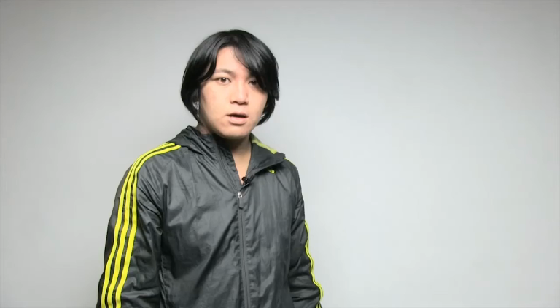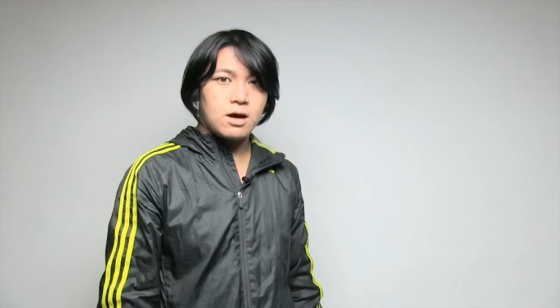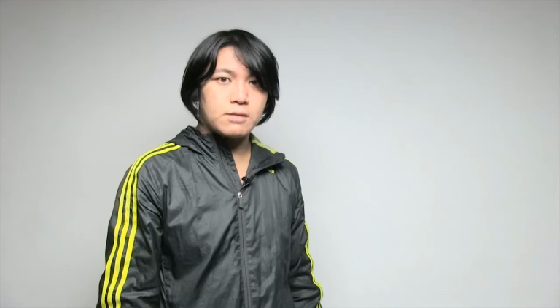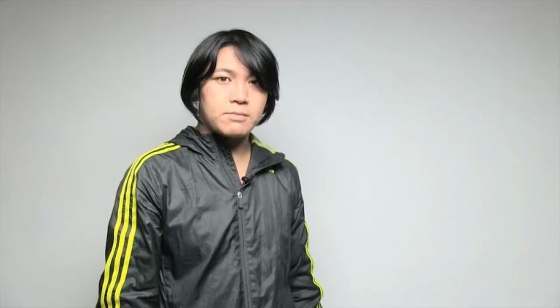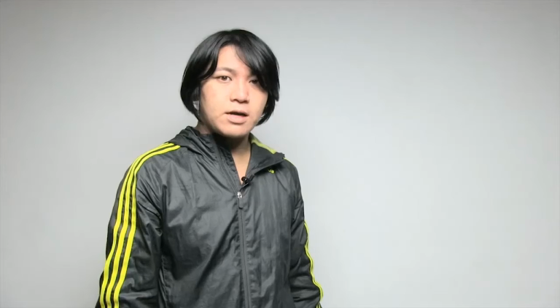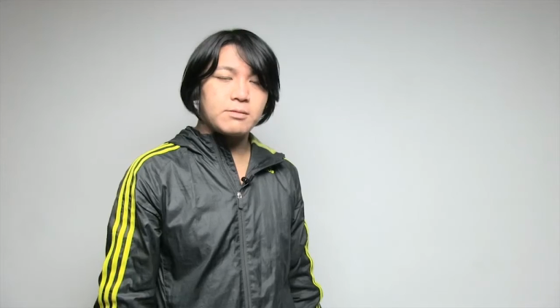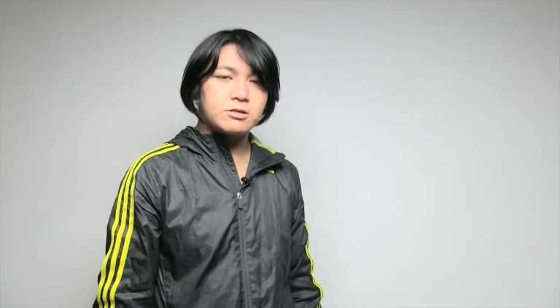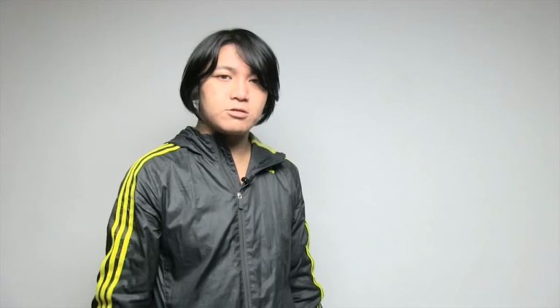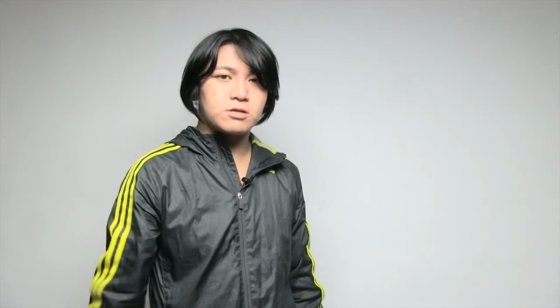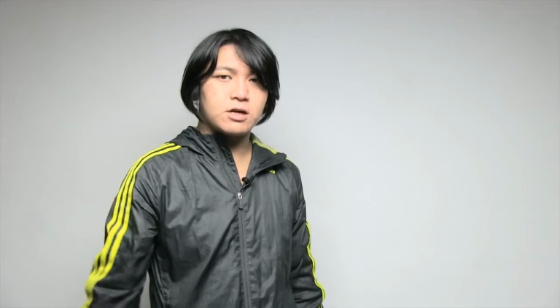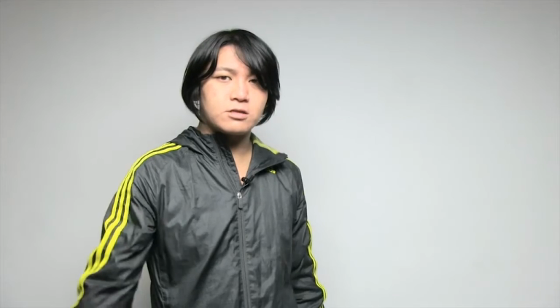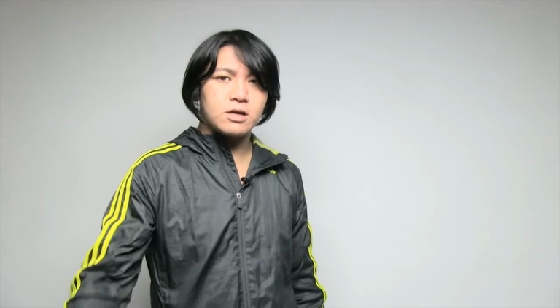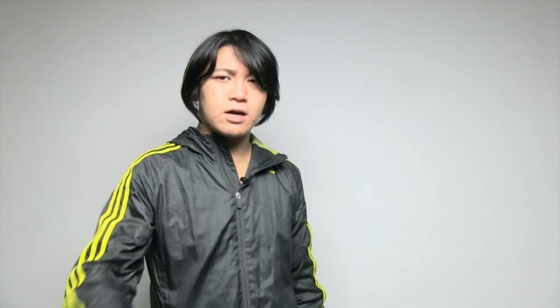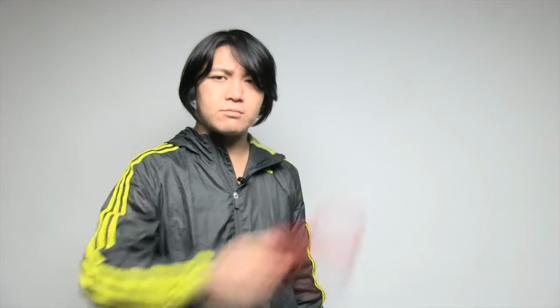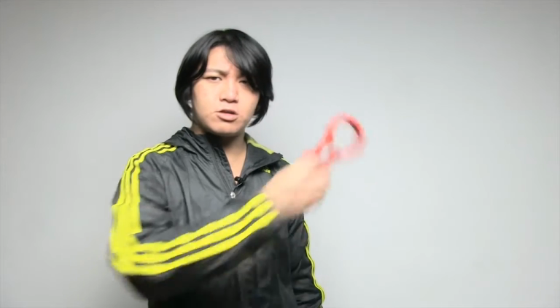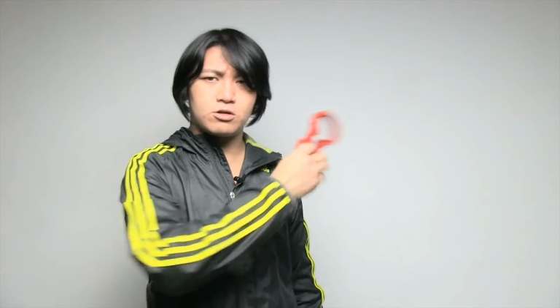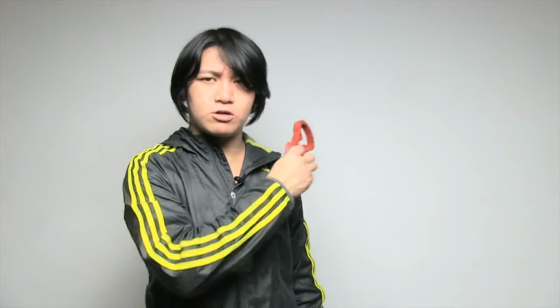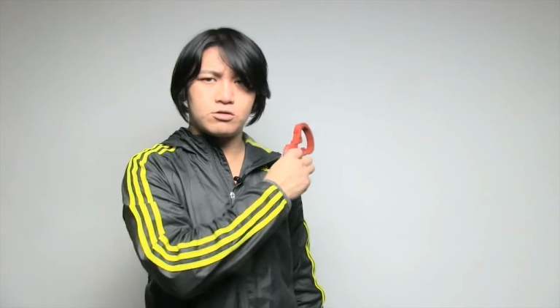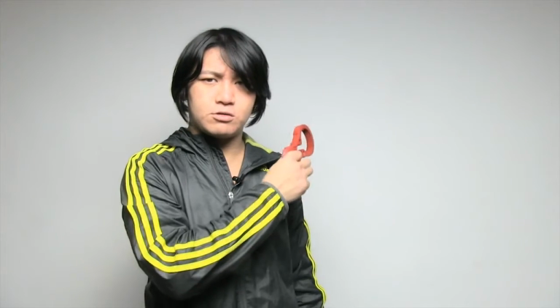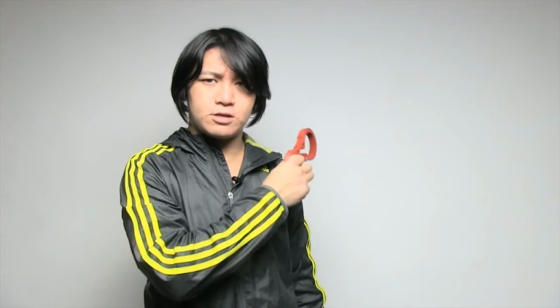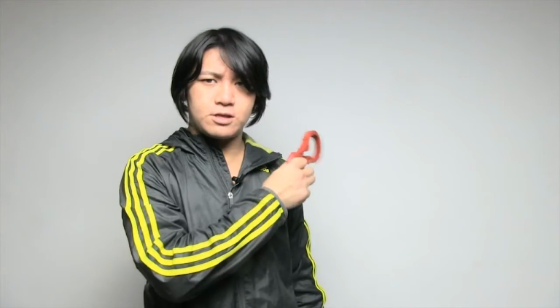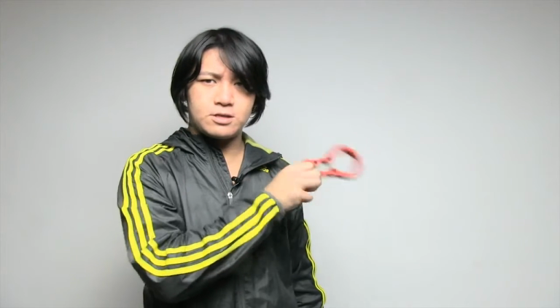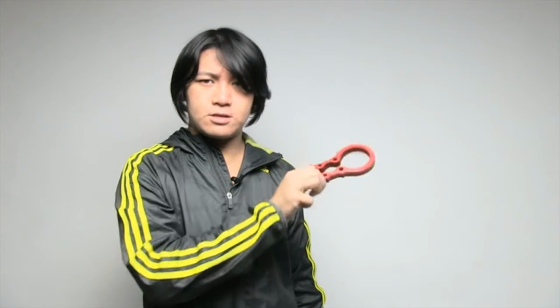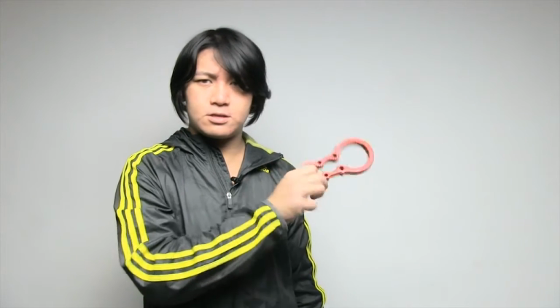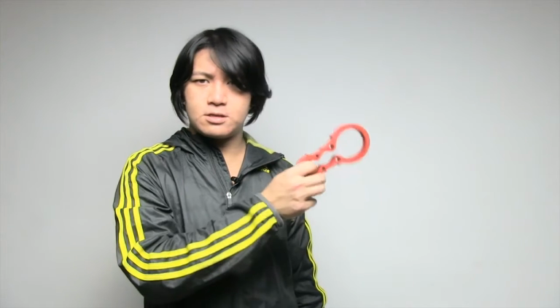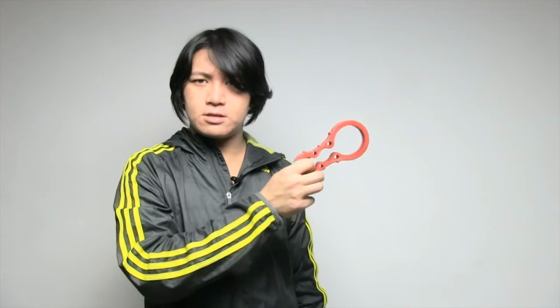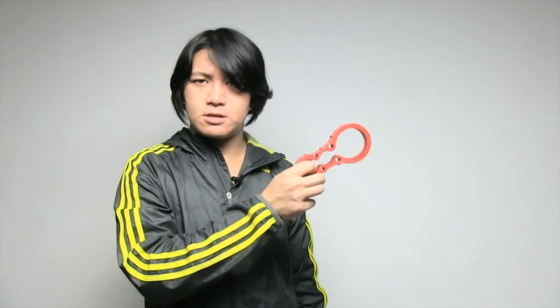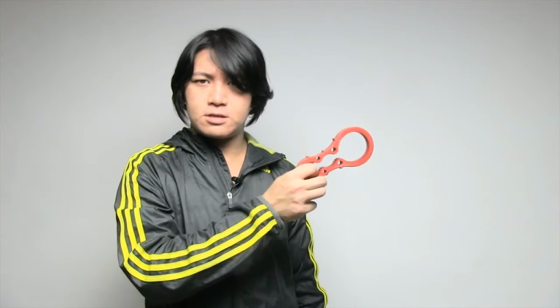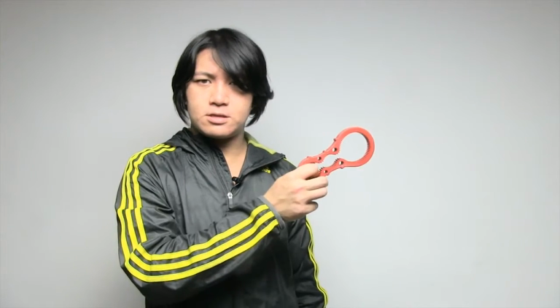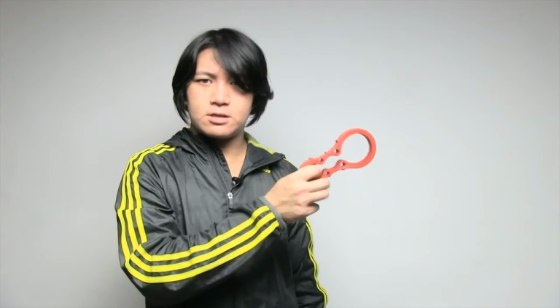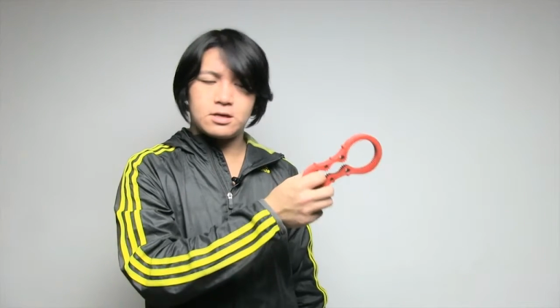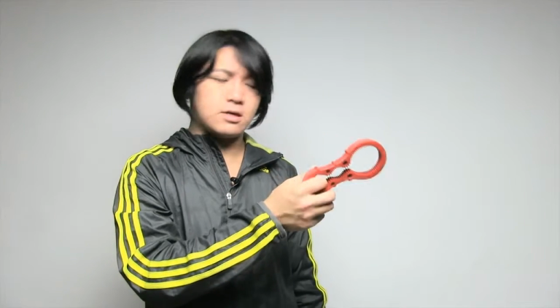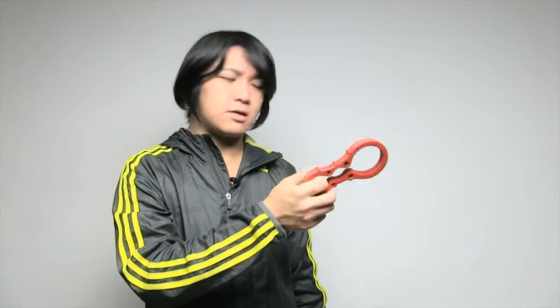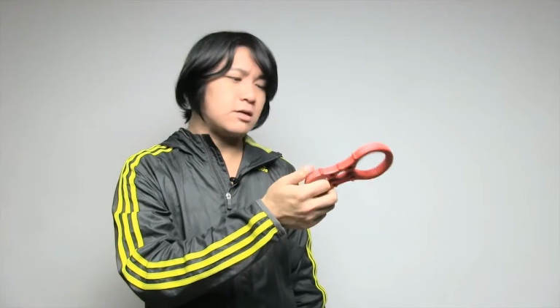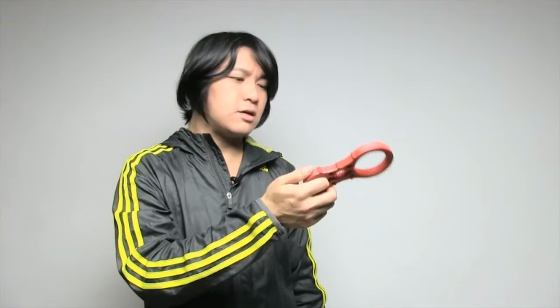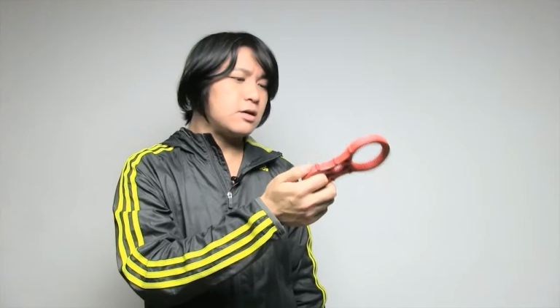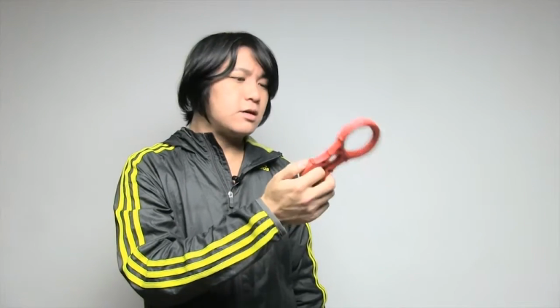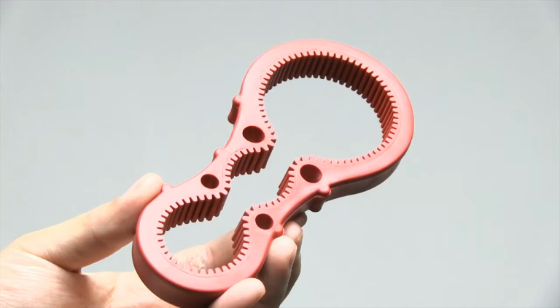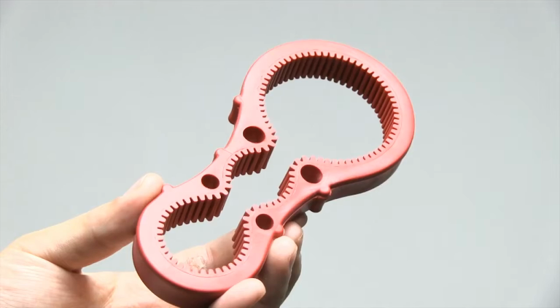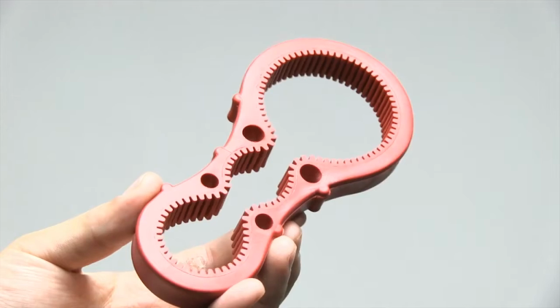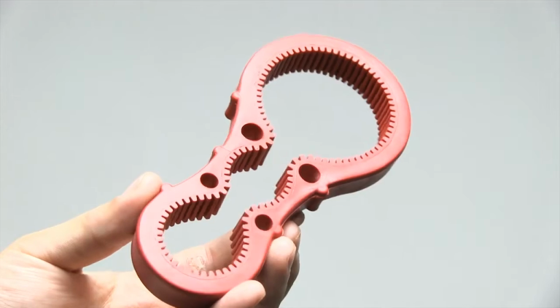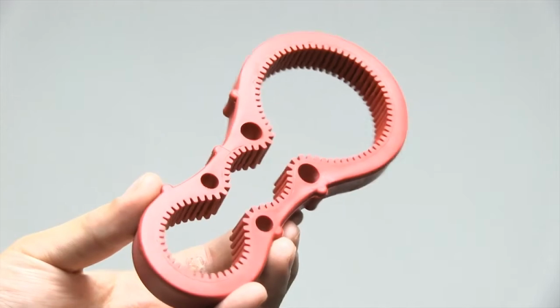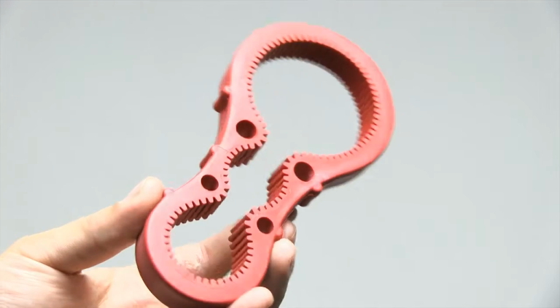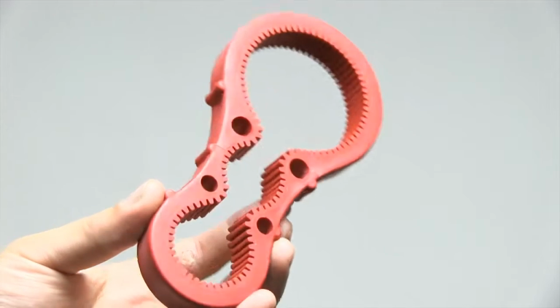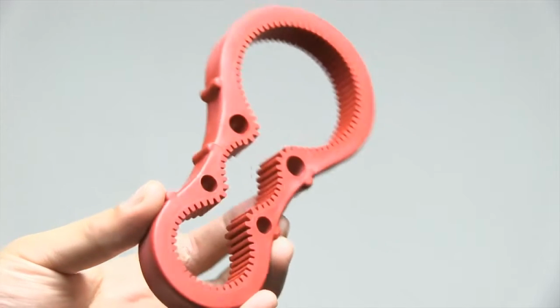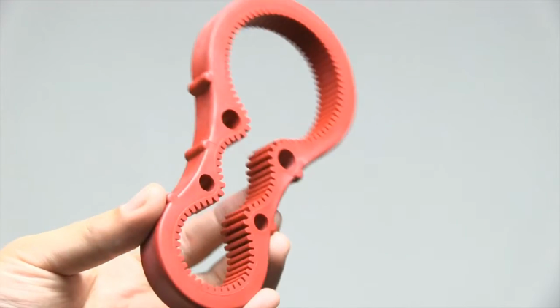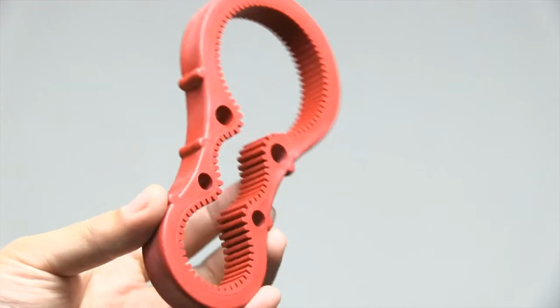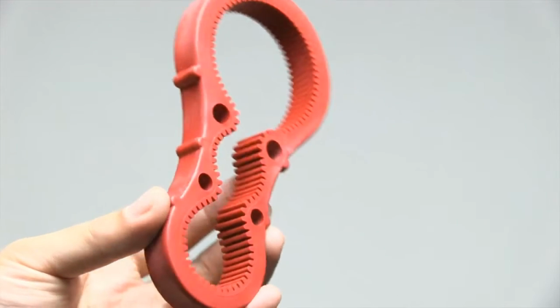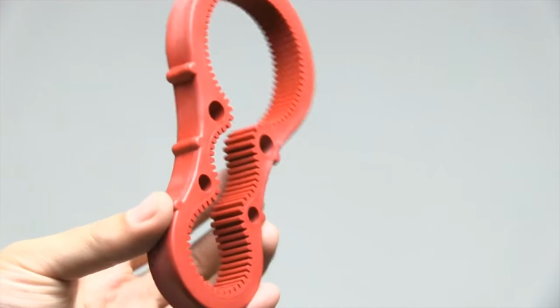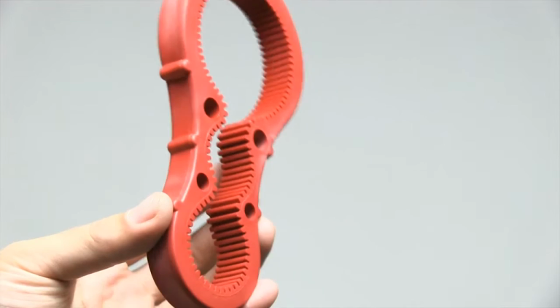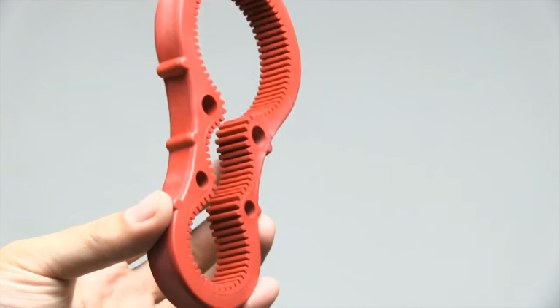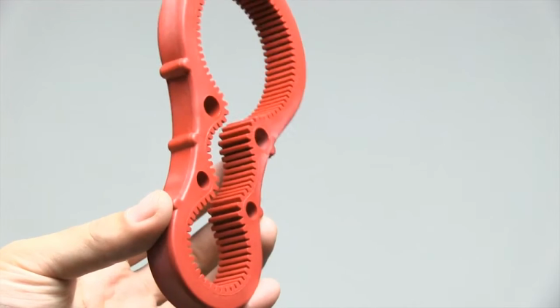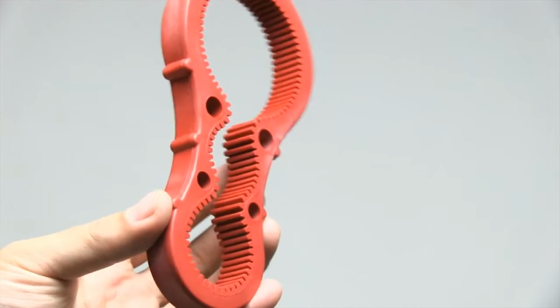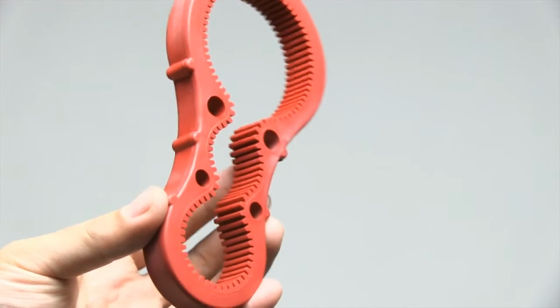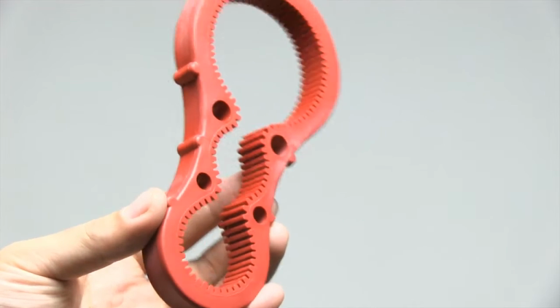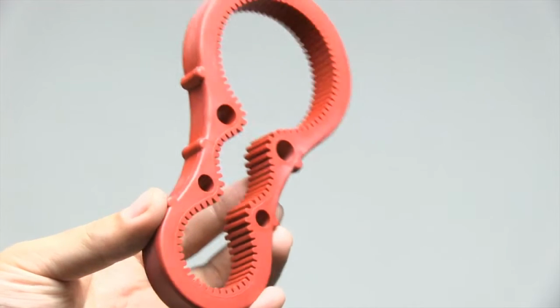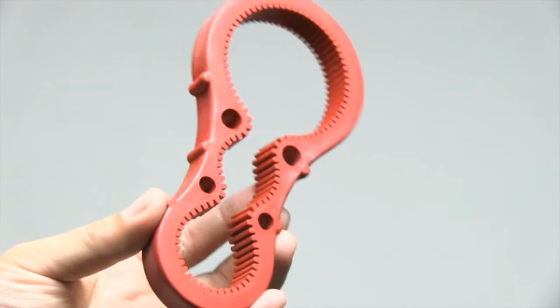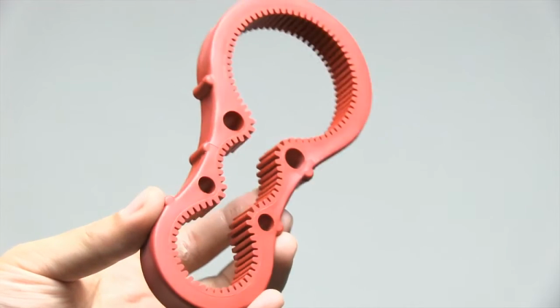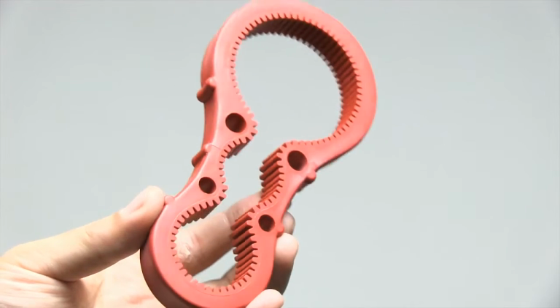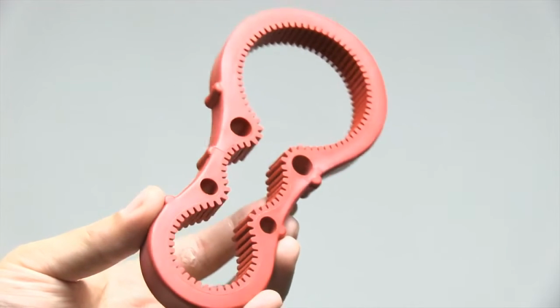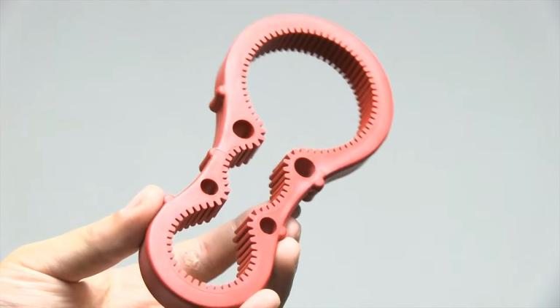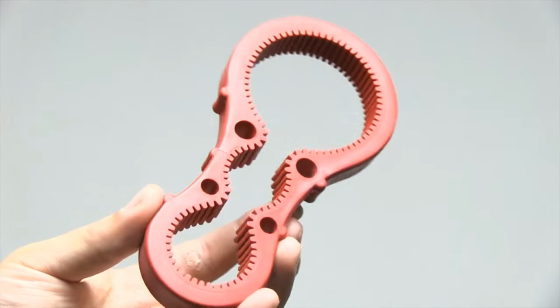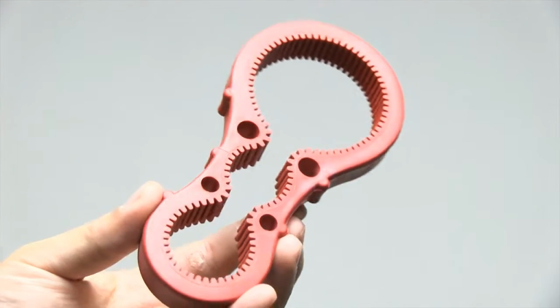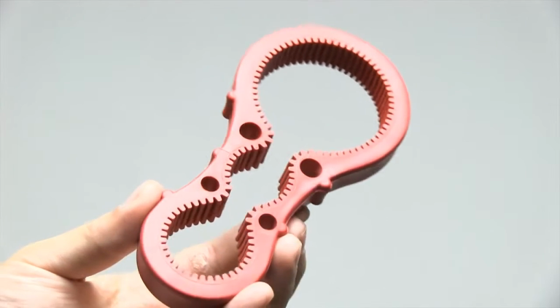Hi, my name is Songda. Today I'm showing you this — this is a jar opener. Why am I showing you this?